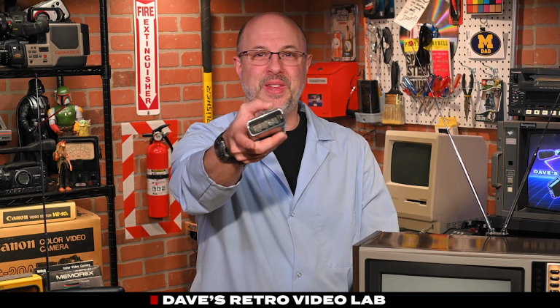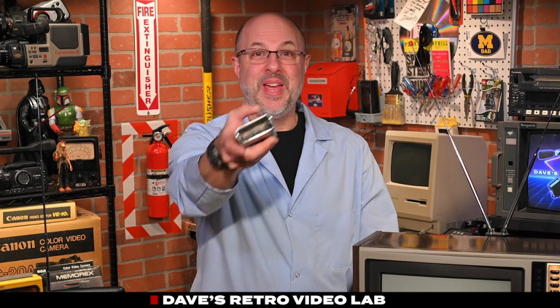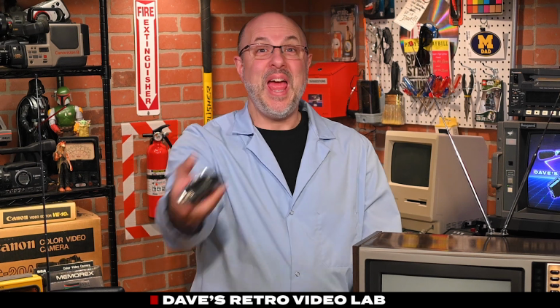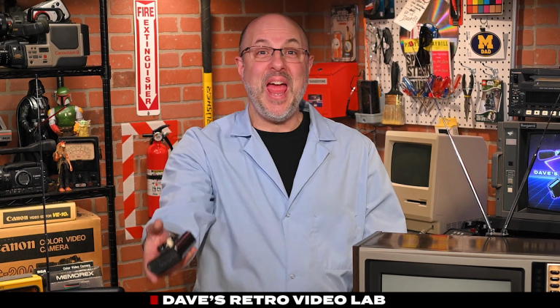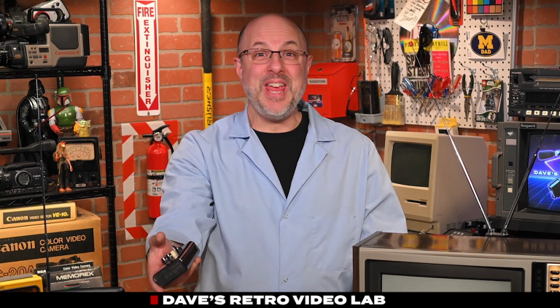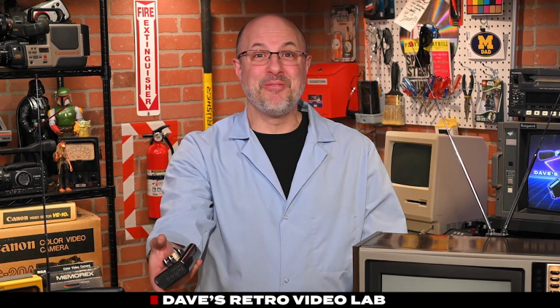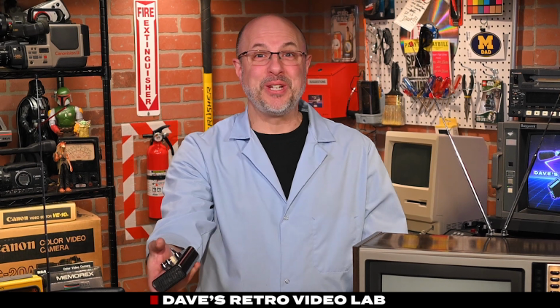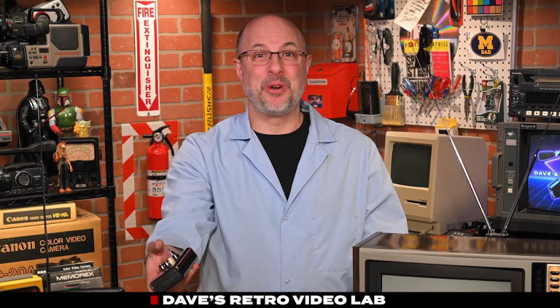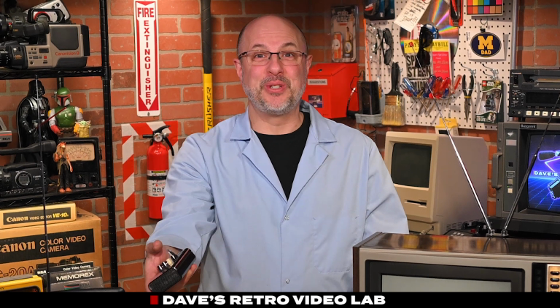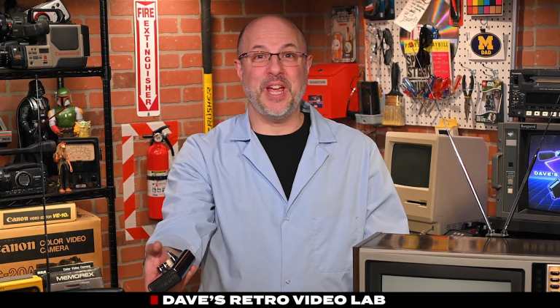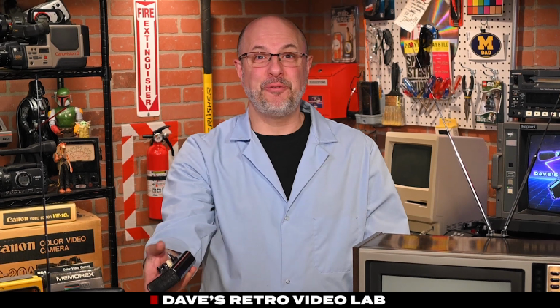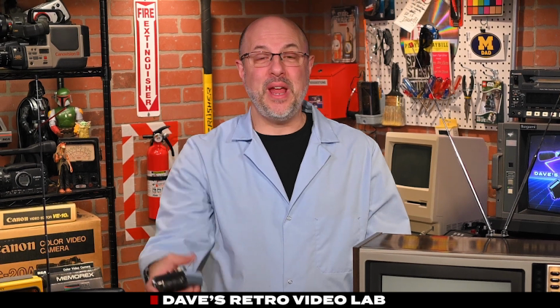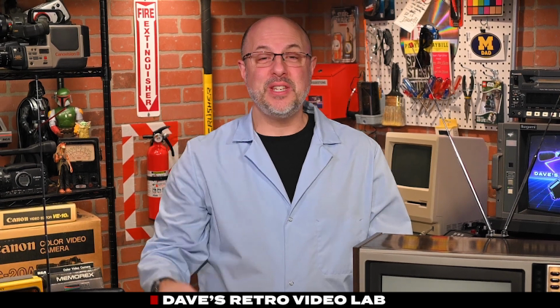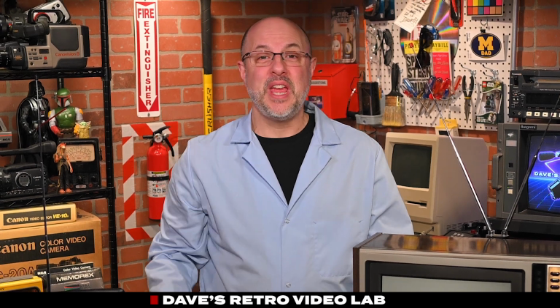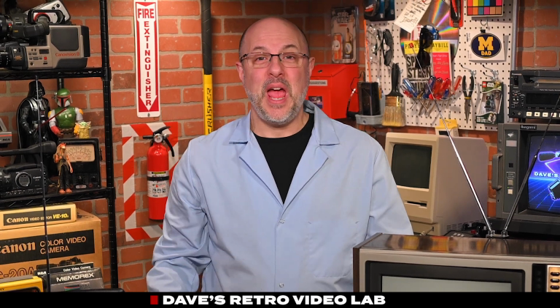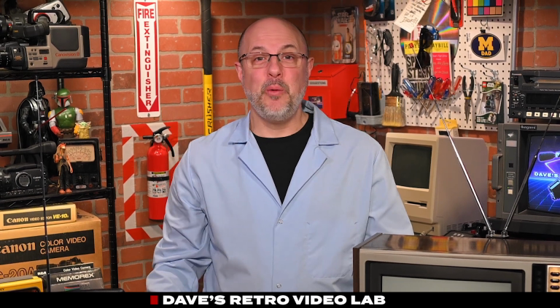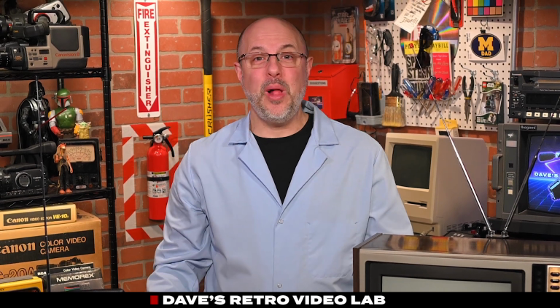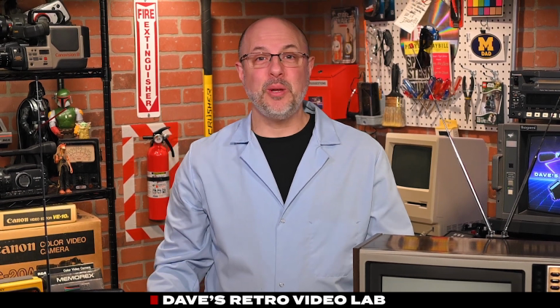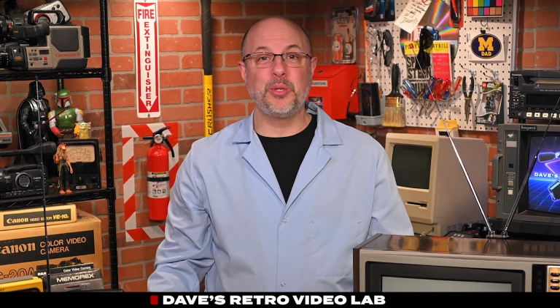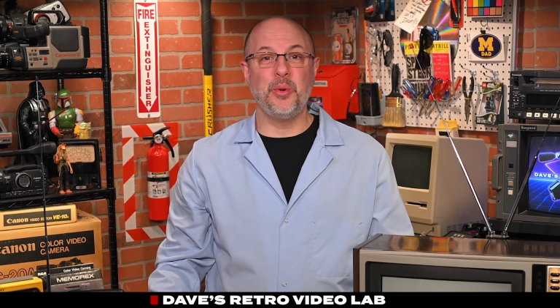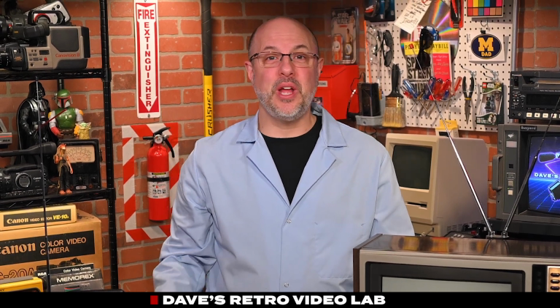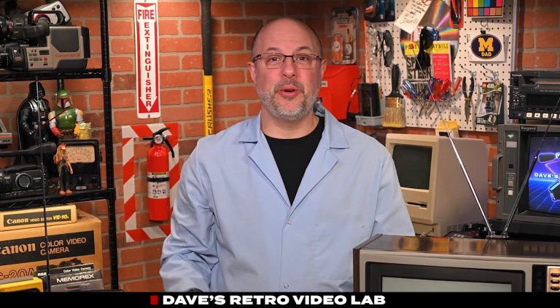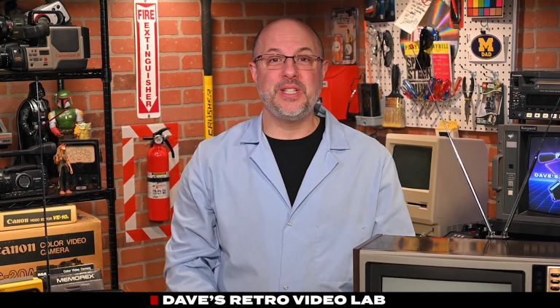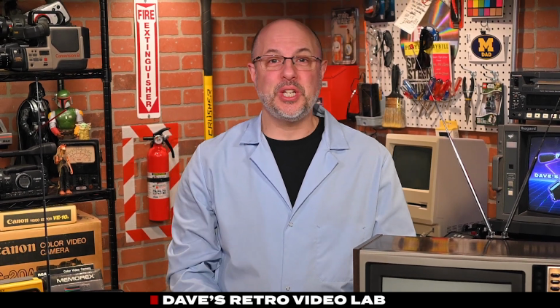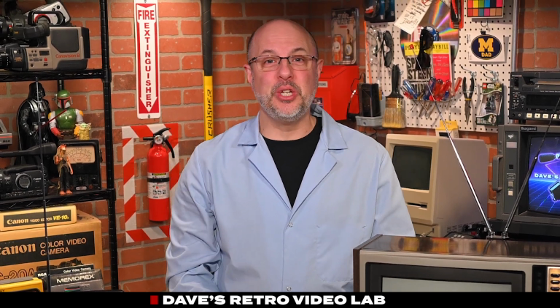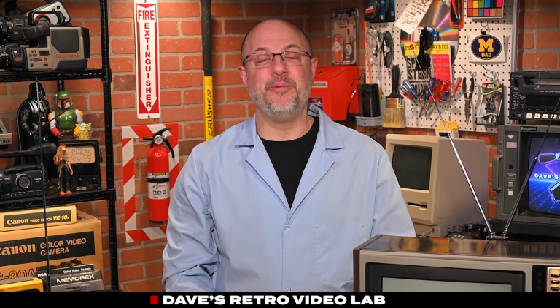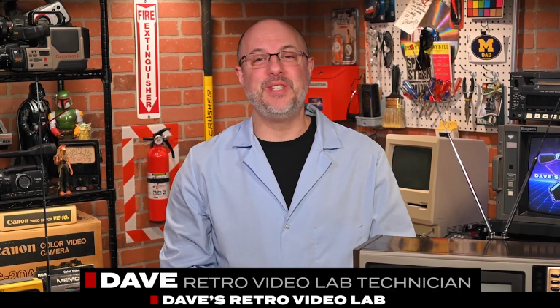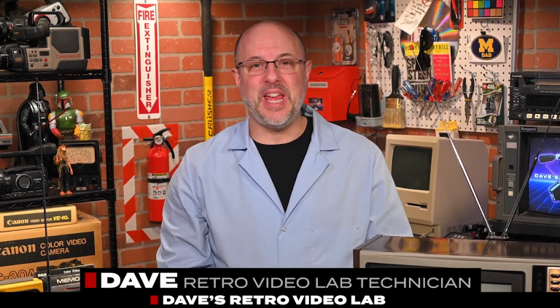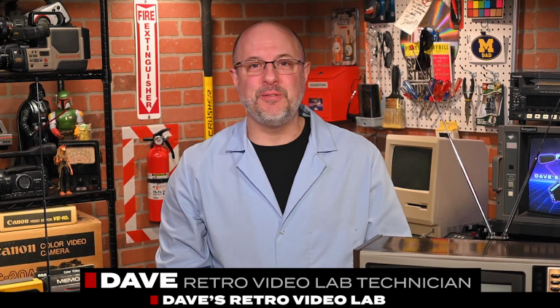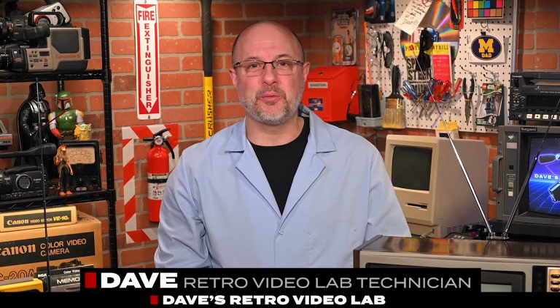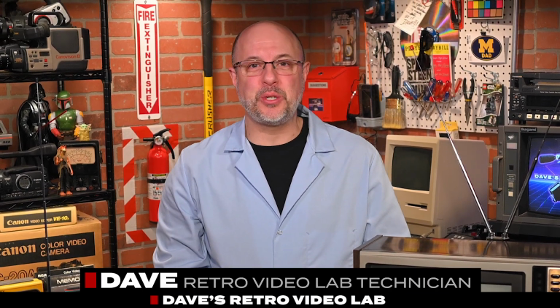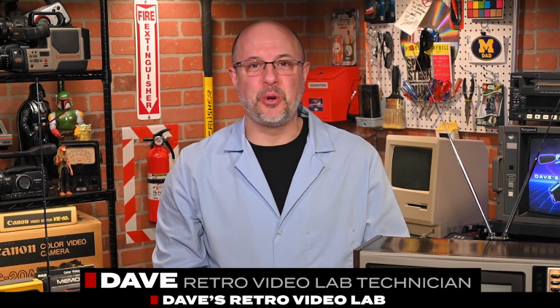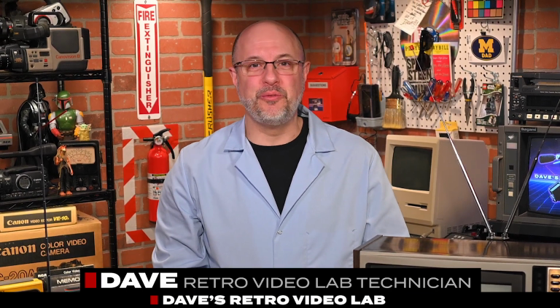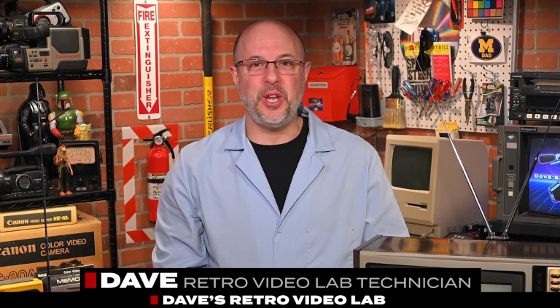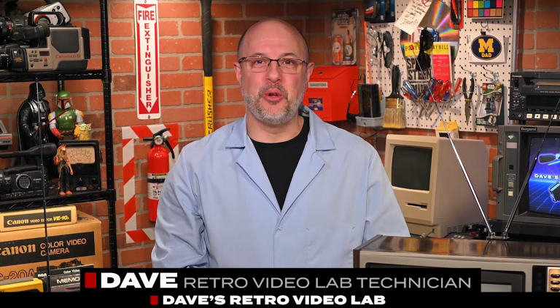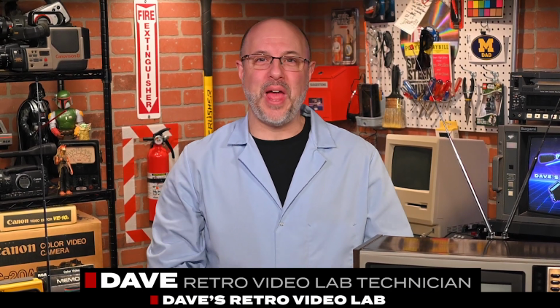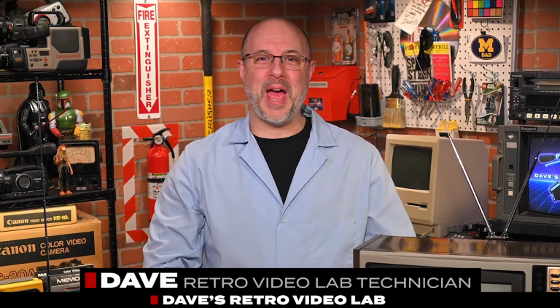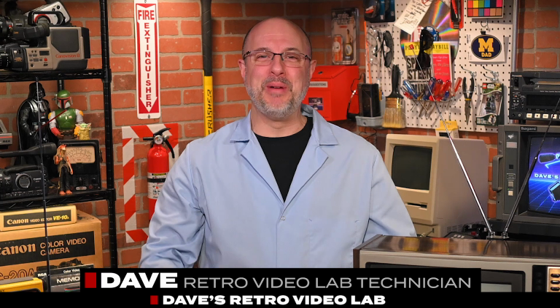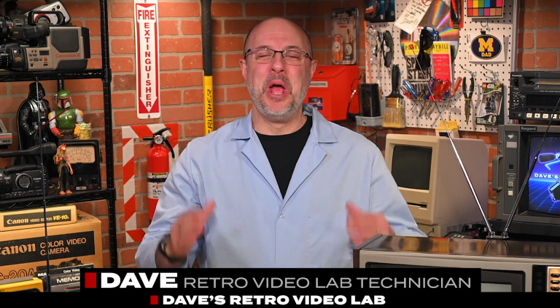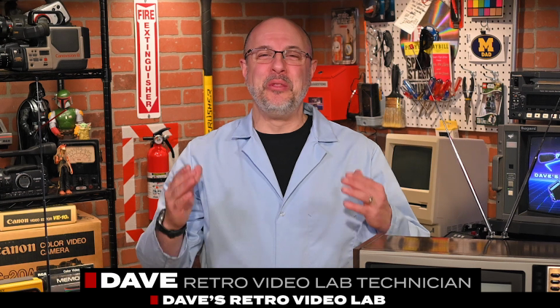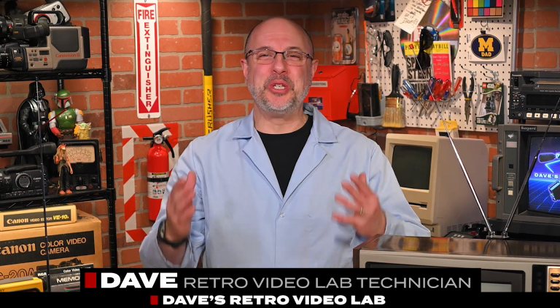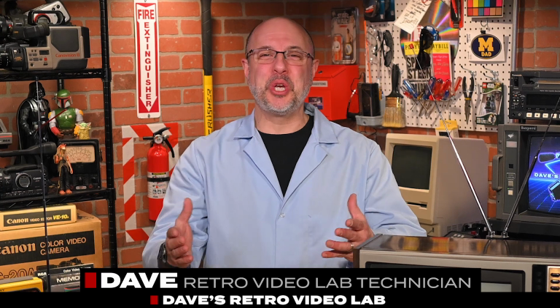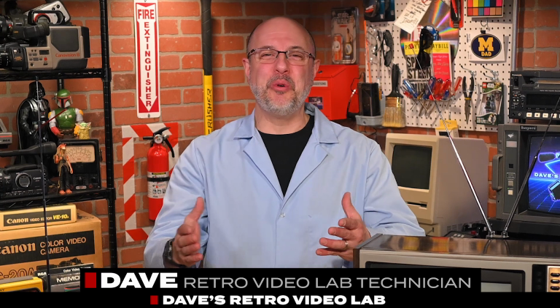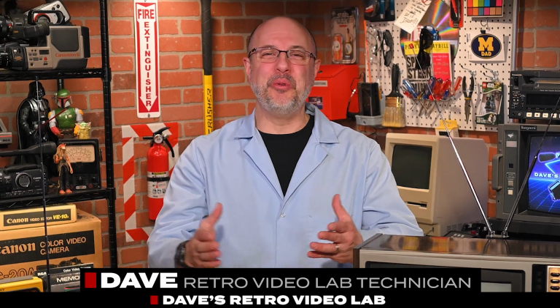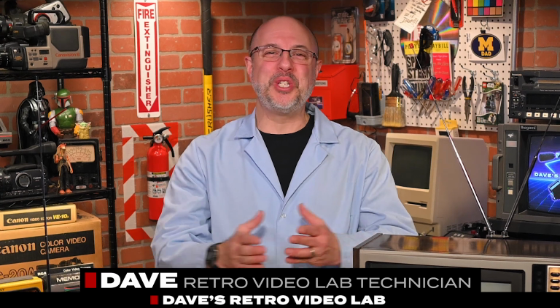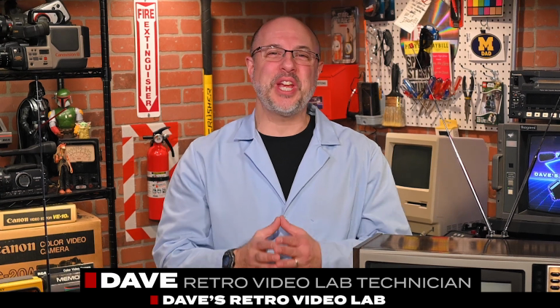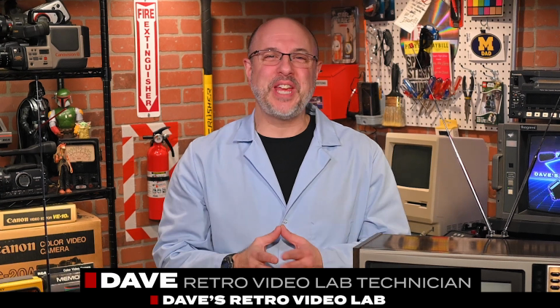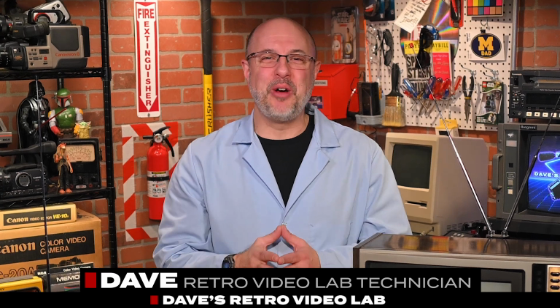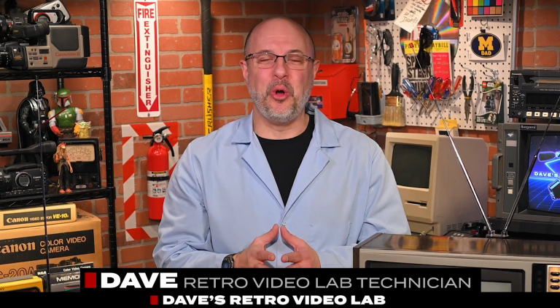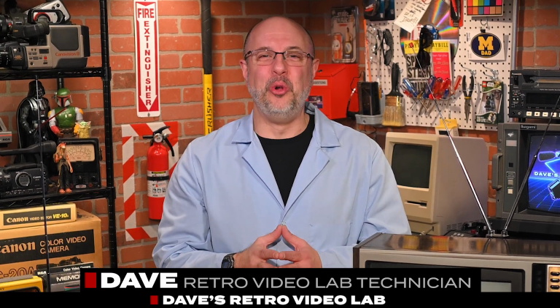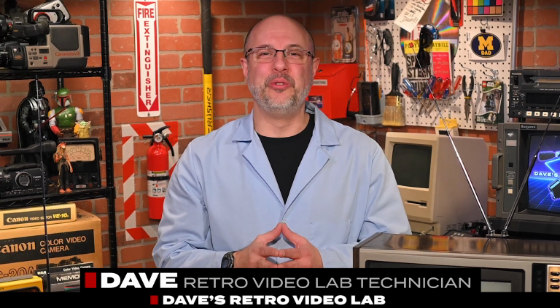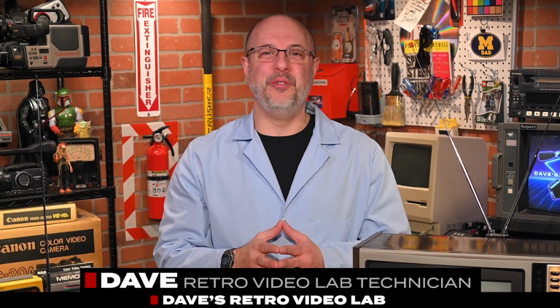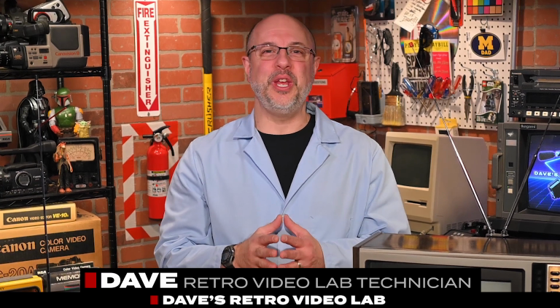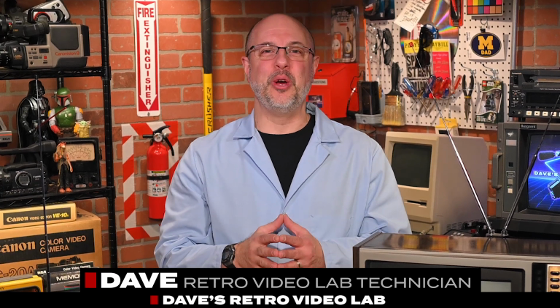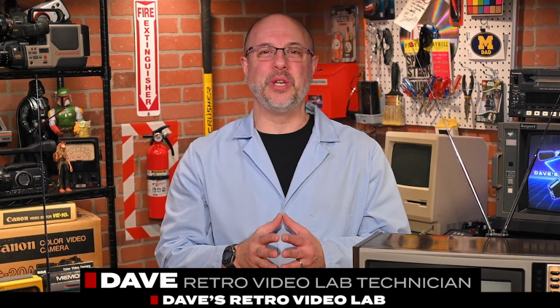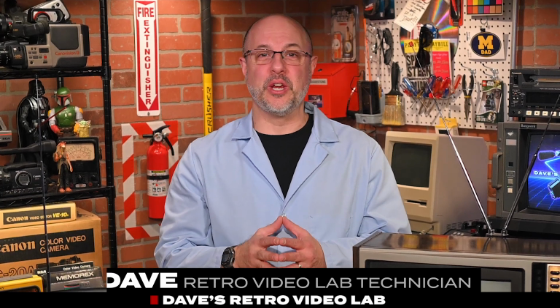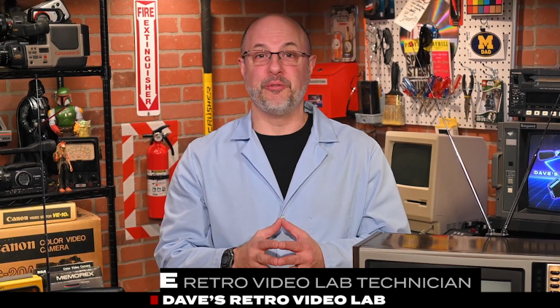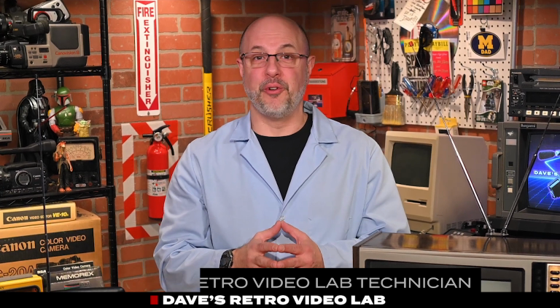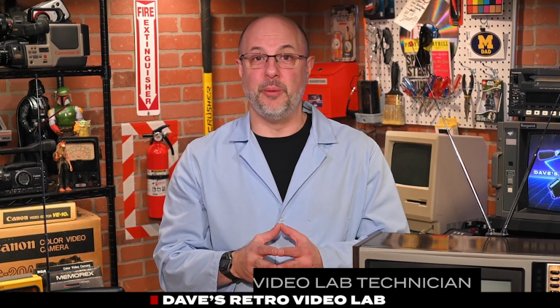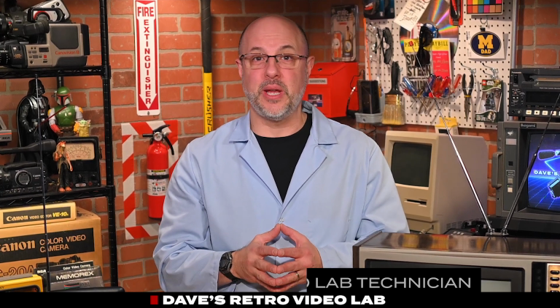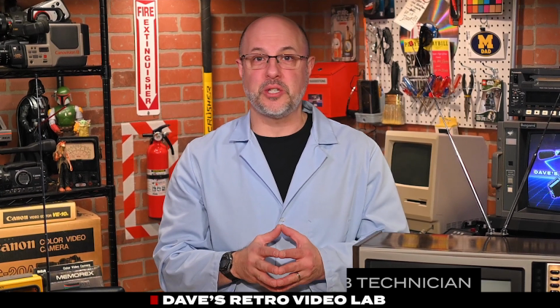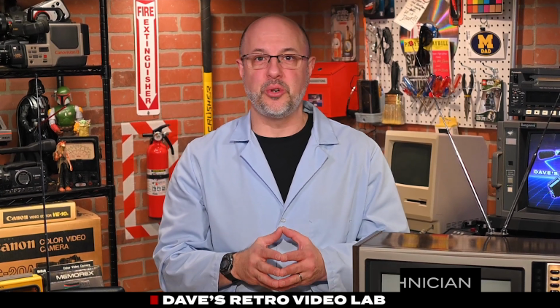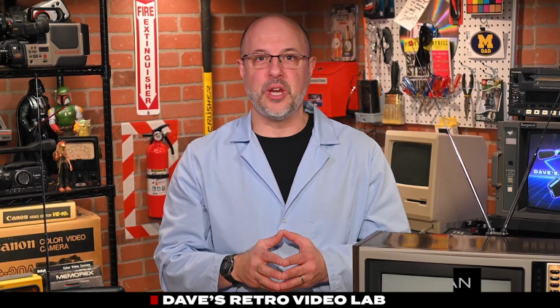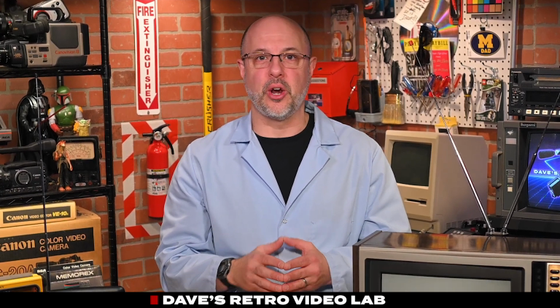Hey, Retro Tech friends, and welcome to another edition of Dave's Retro Video Lab, the show where we check out old video gear from yesteryear.